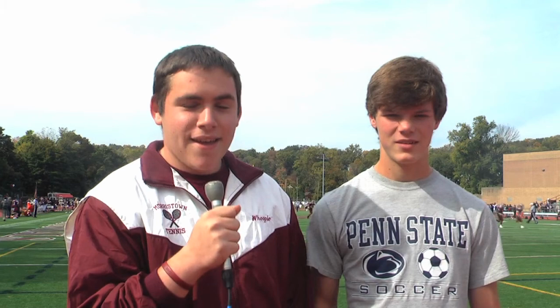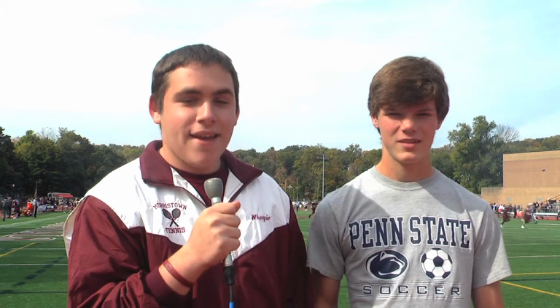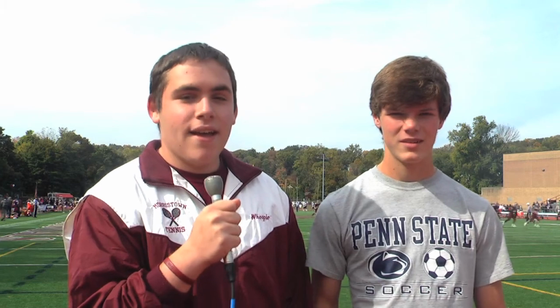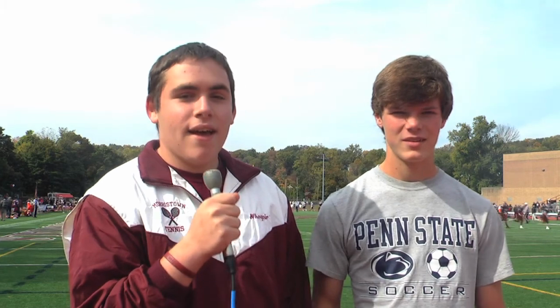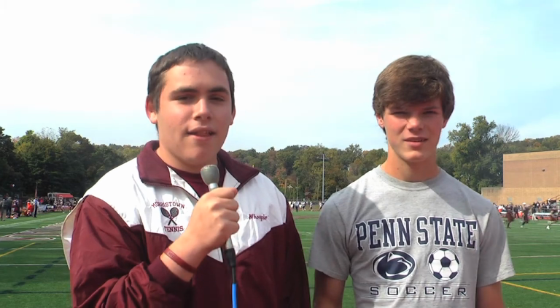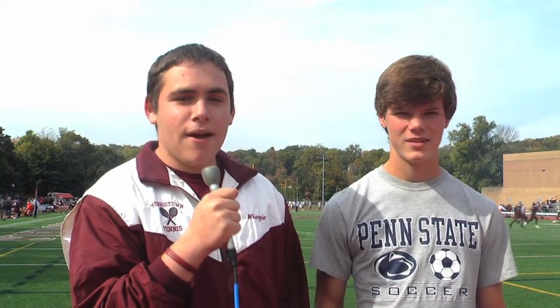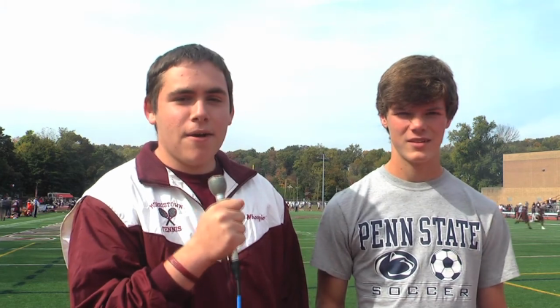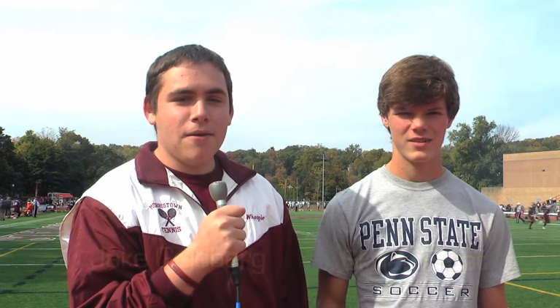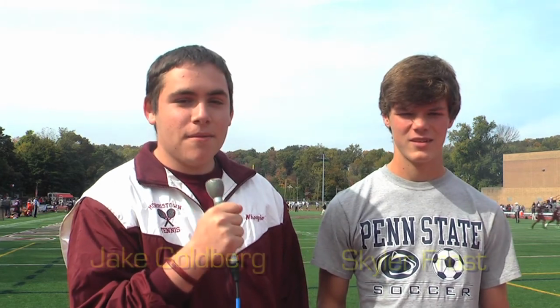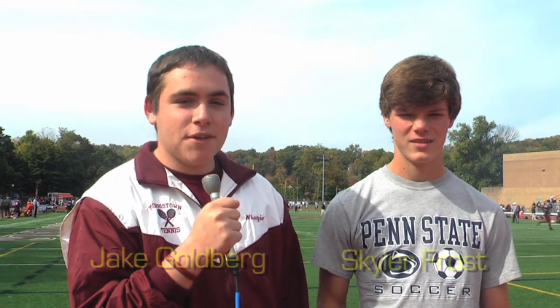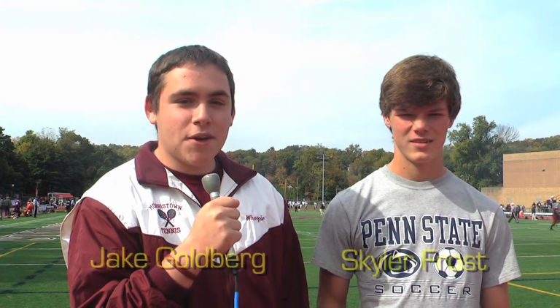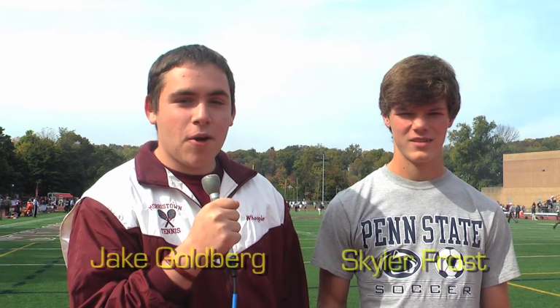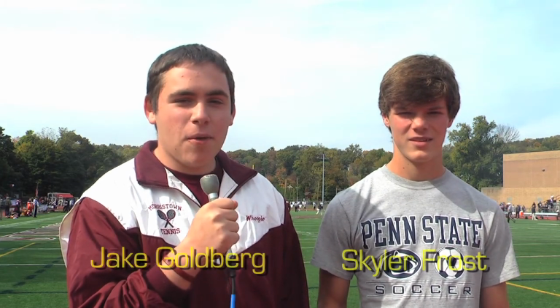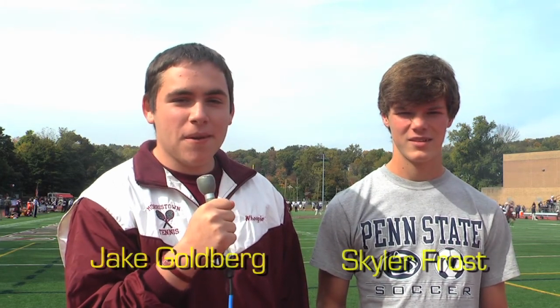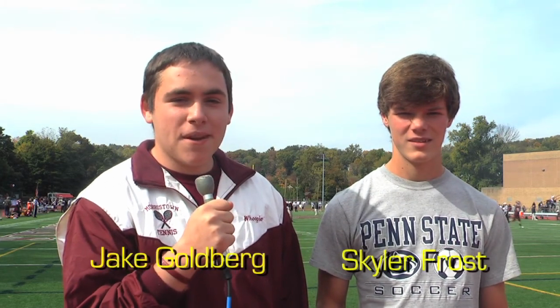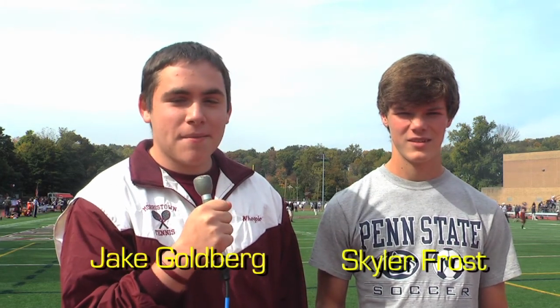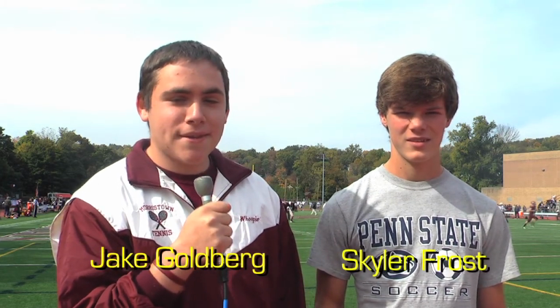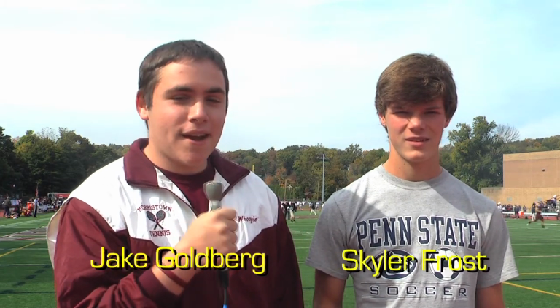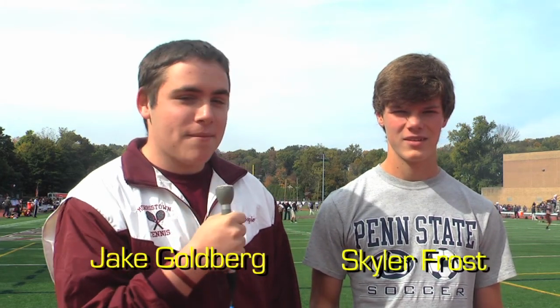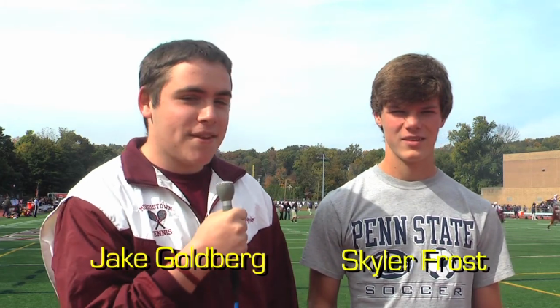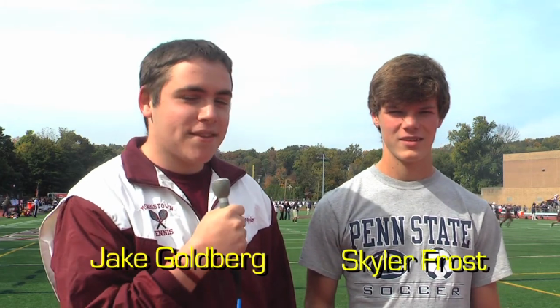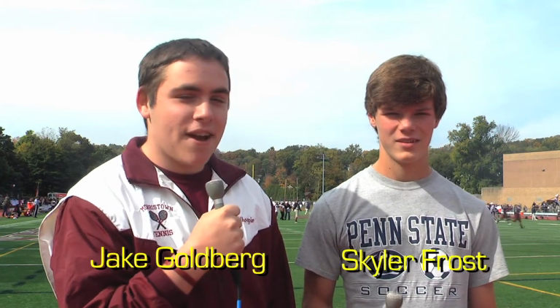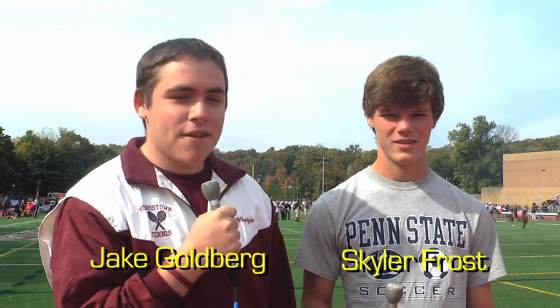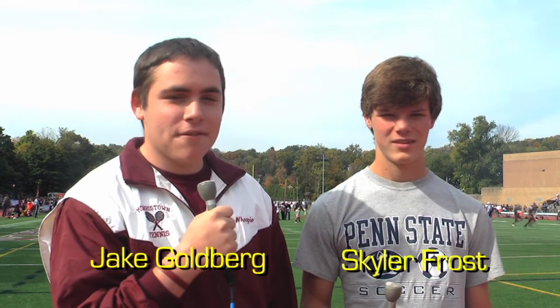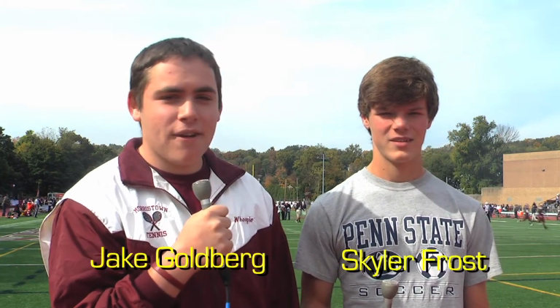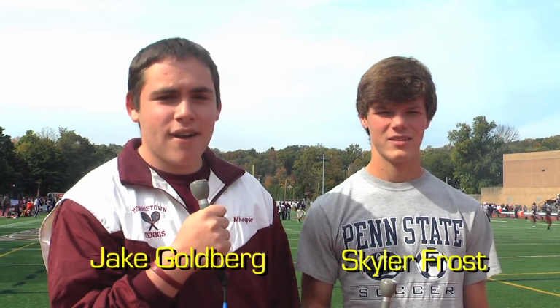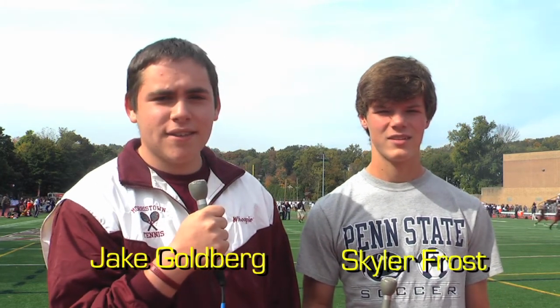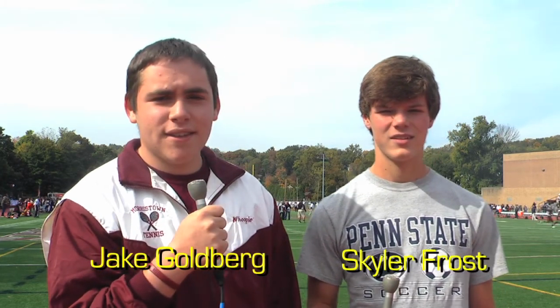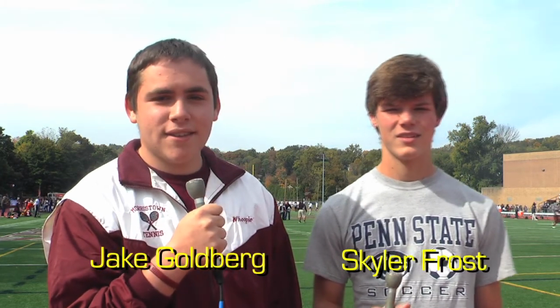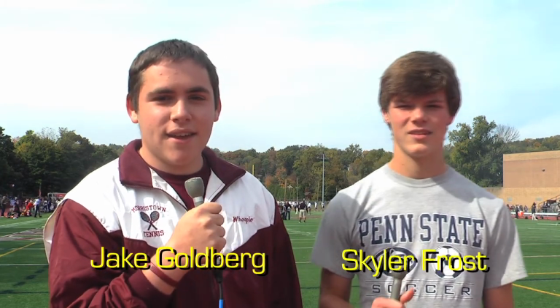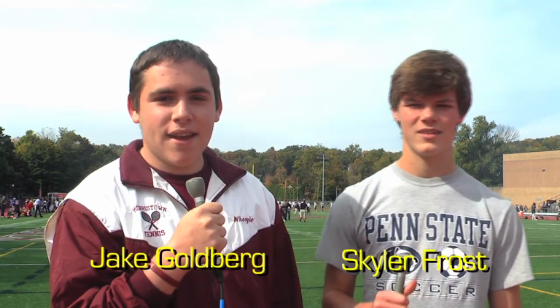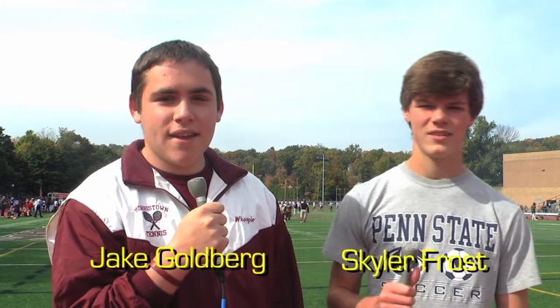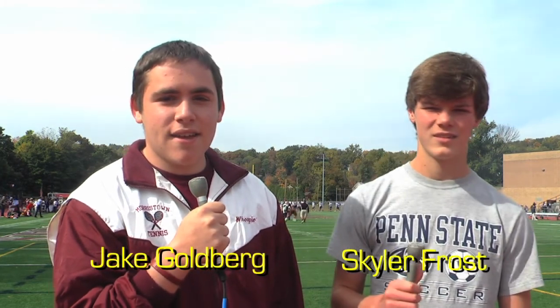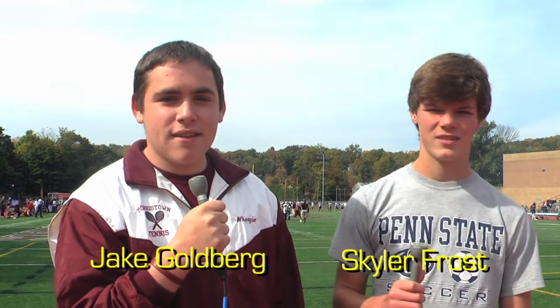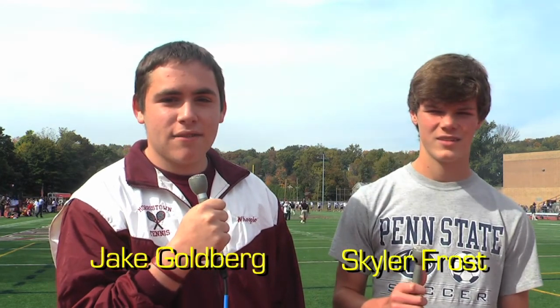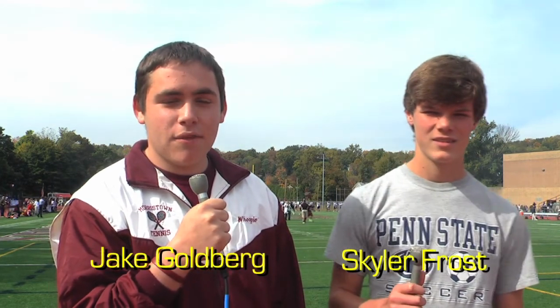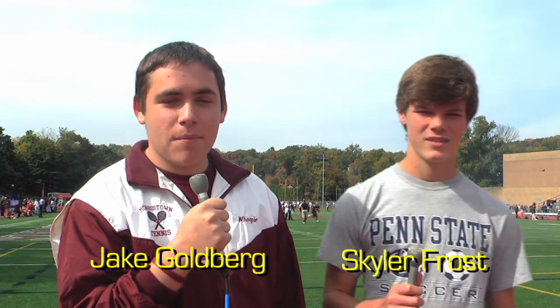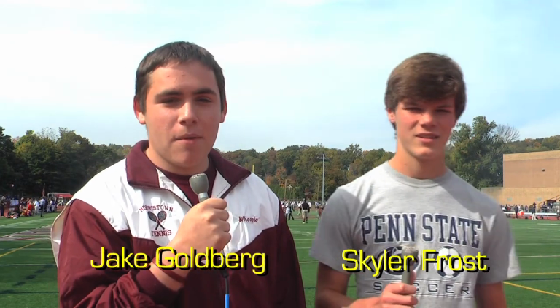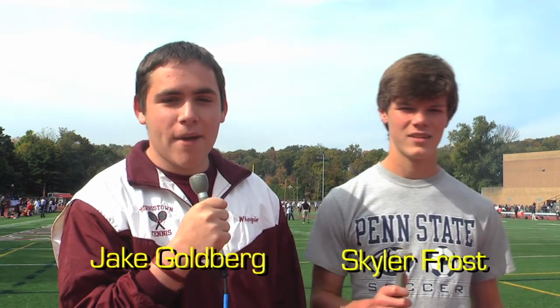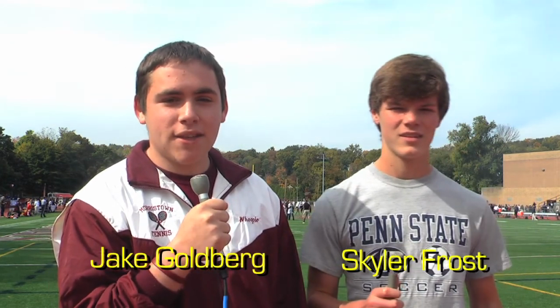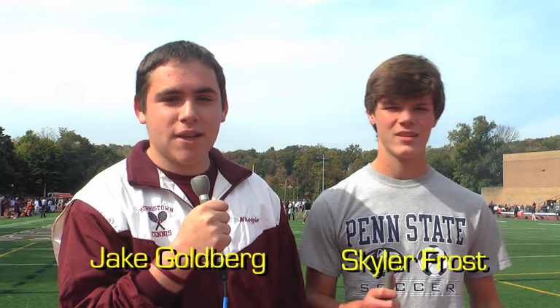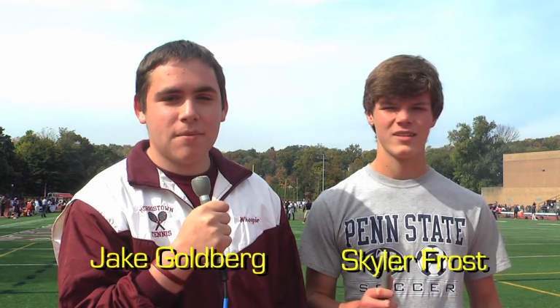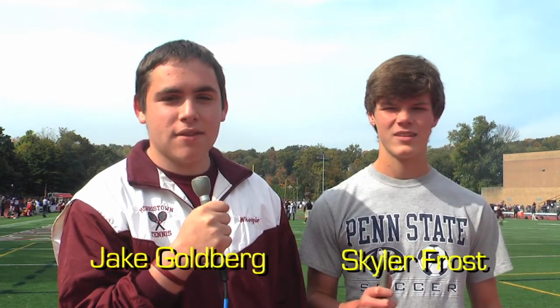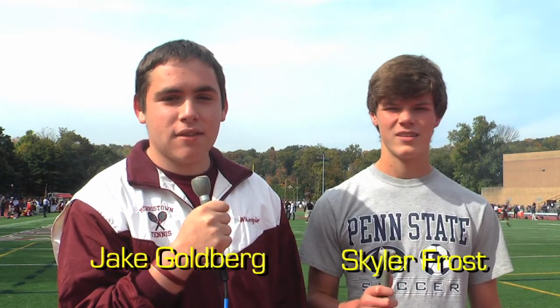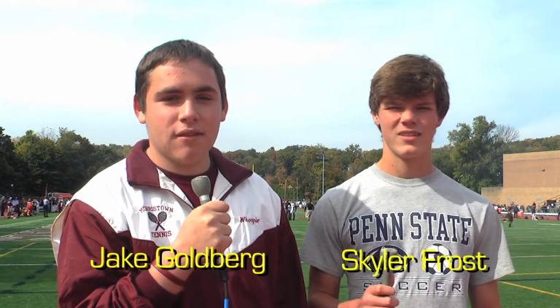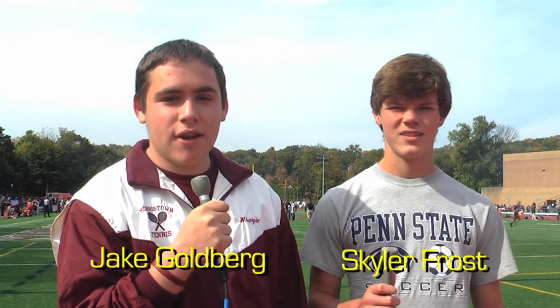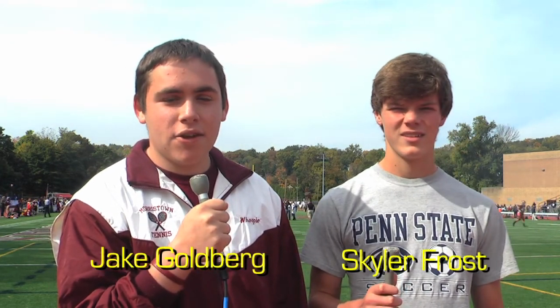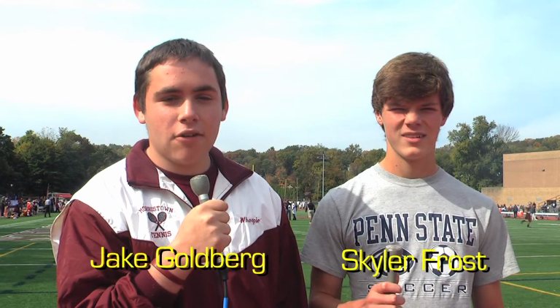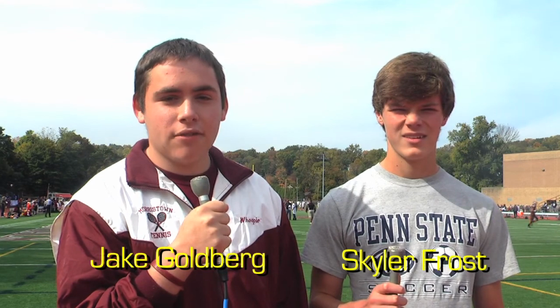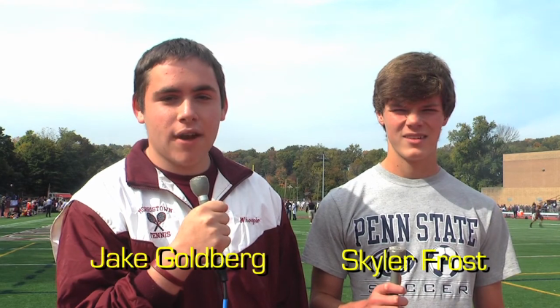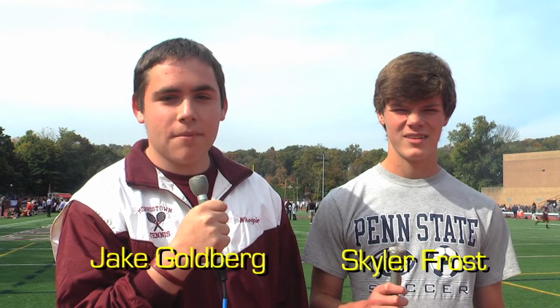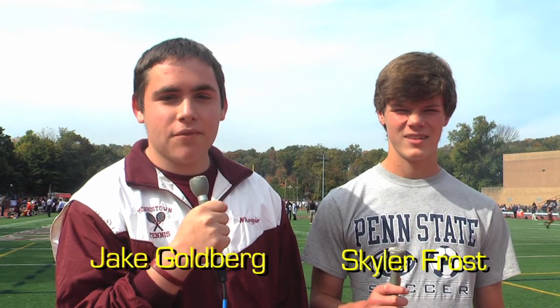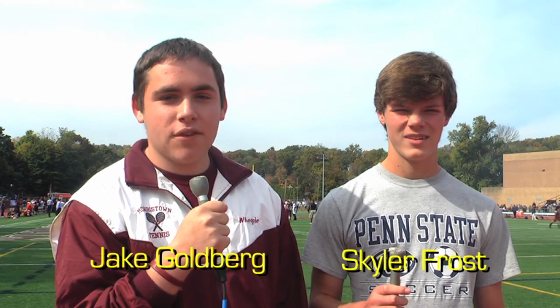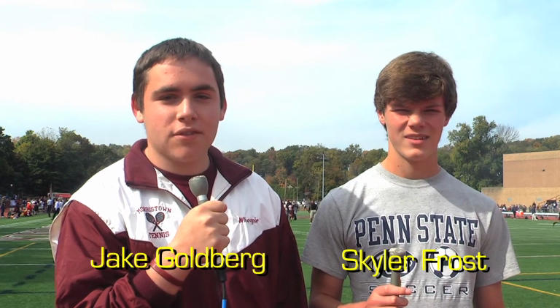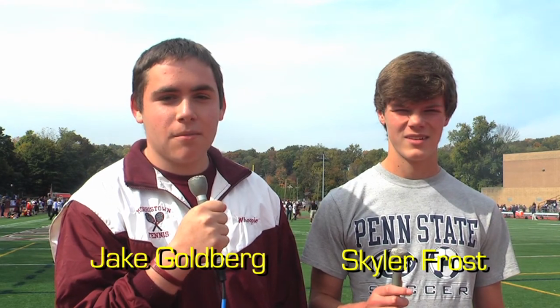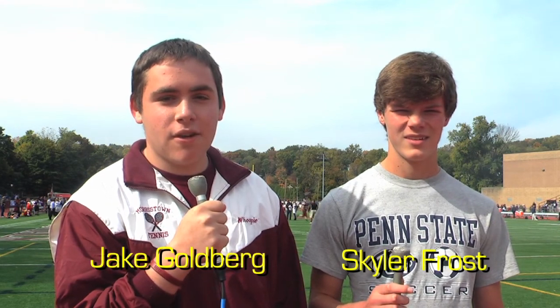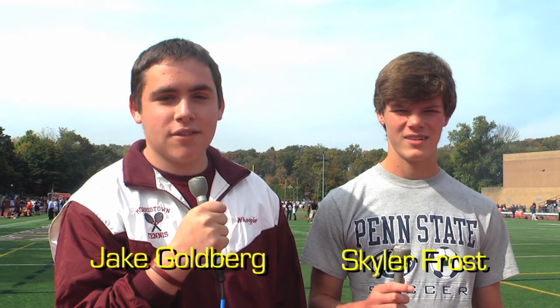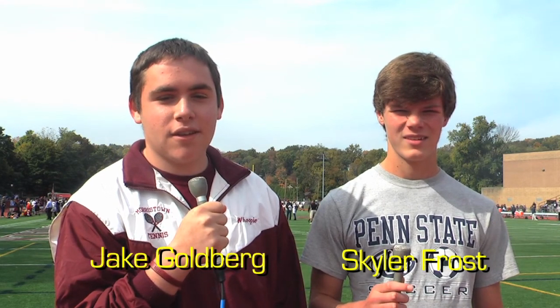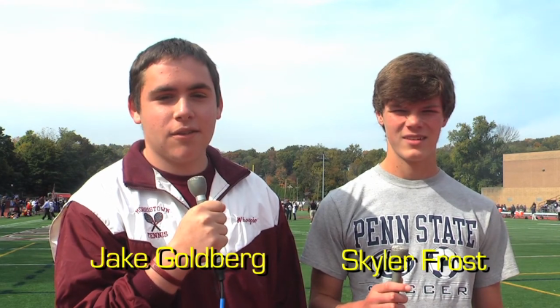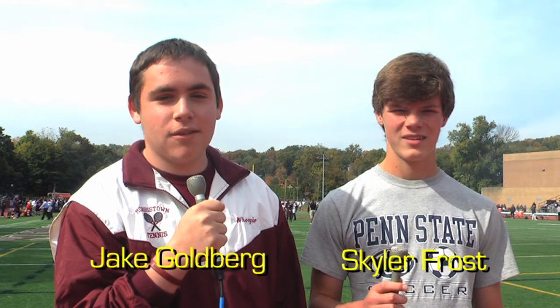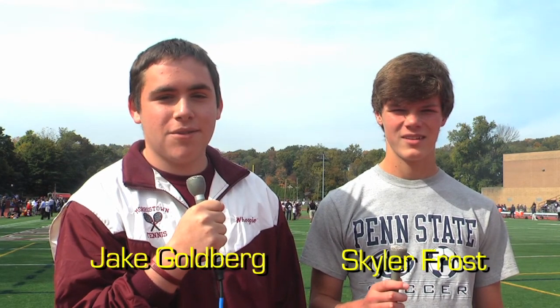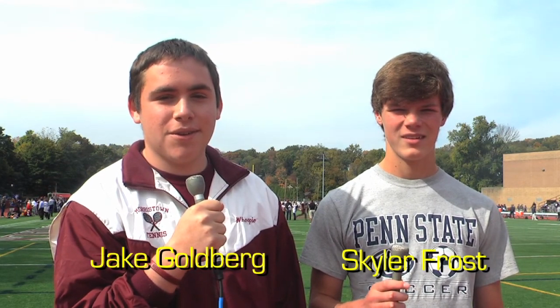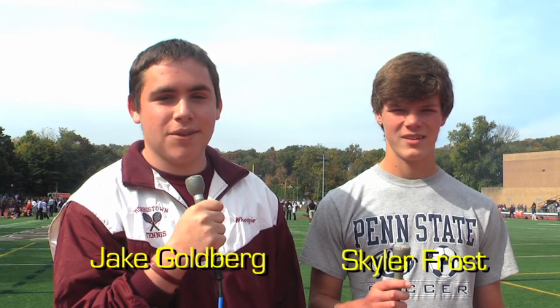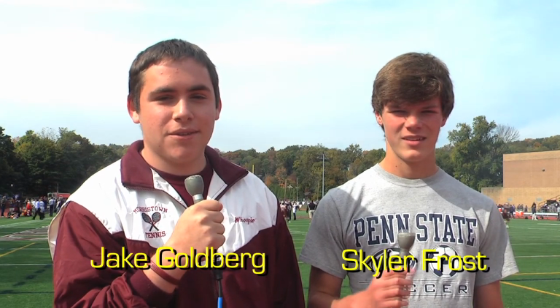Hello, I'm Jake Goldberg and beside me is Skyler Frost. Today's football matchup is the Randolph Rams versus the Morristown Colonials.